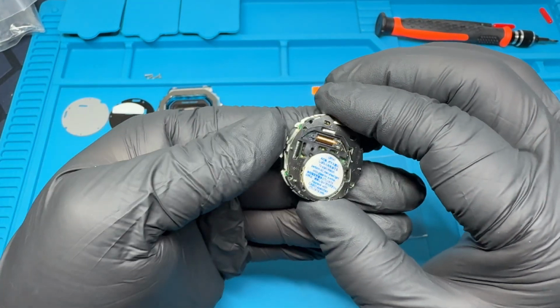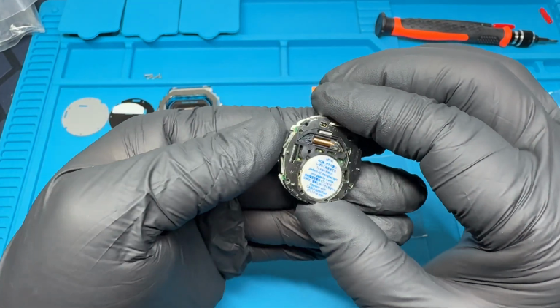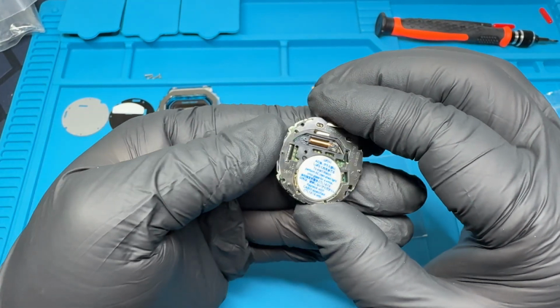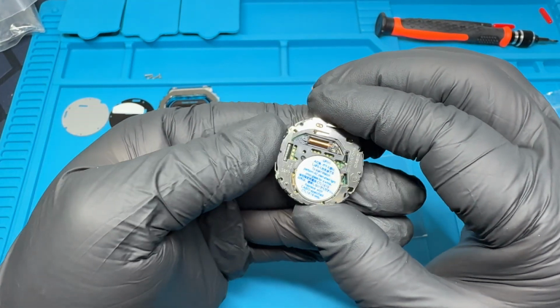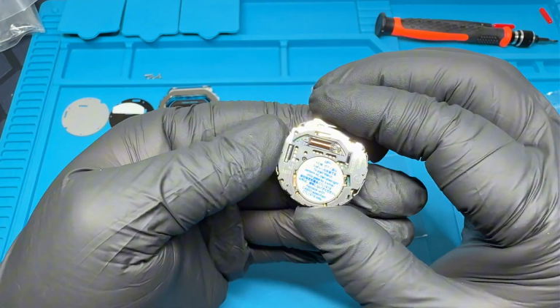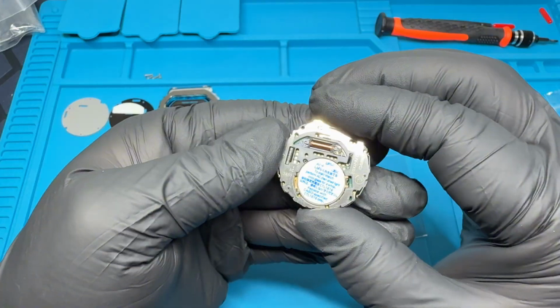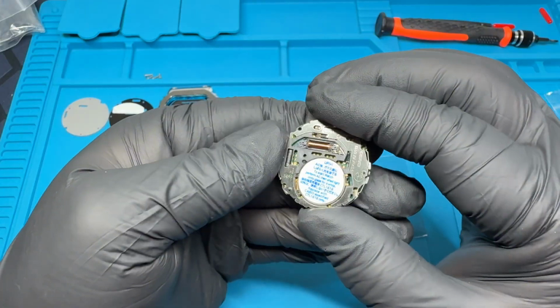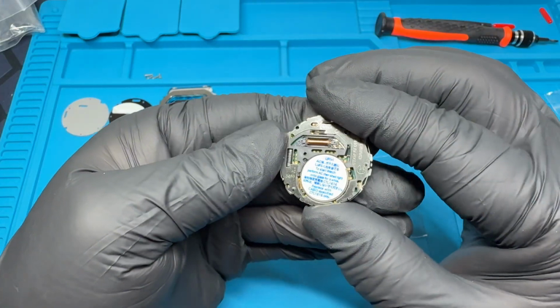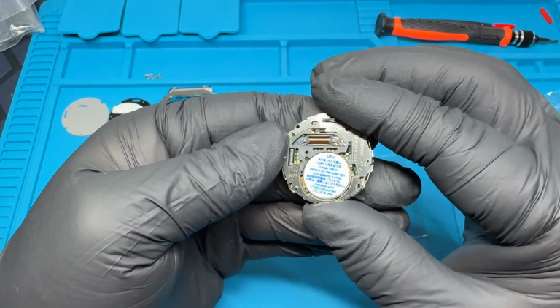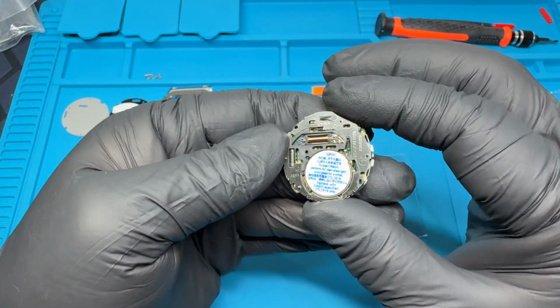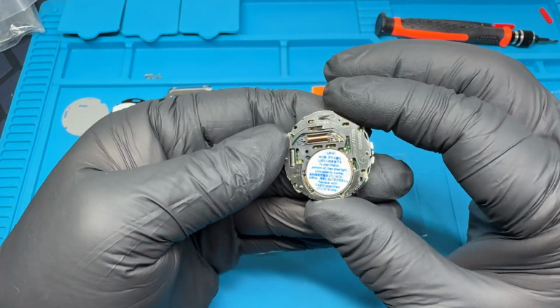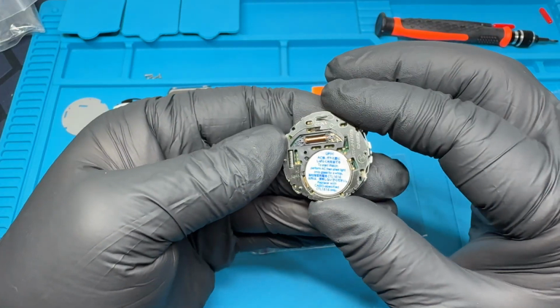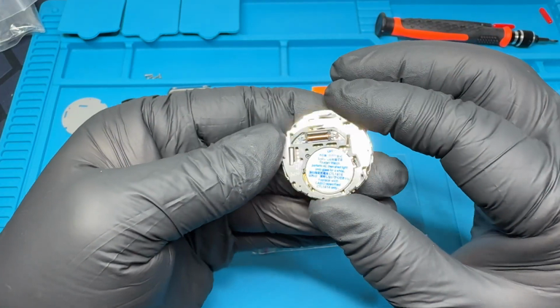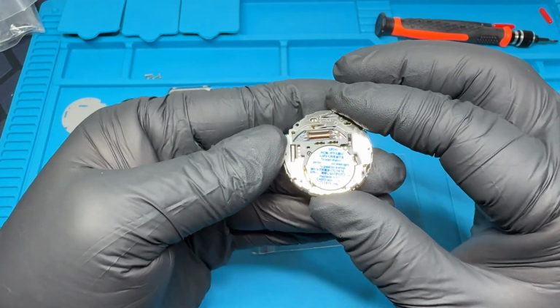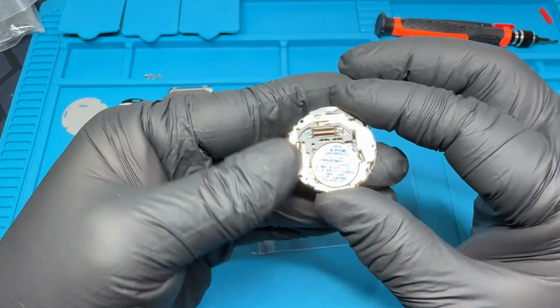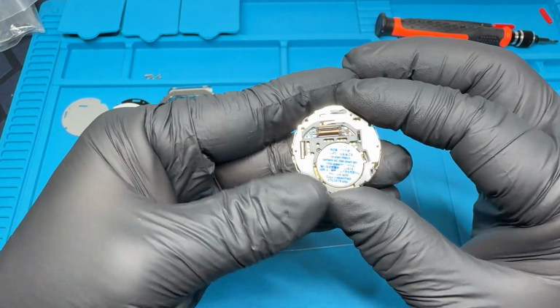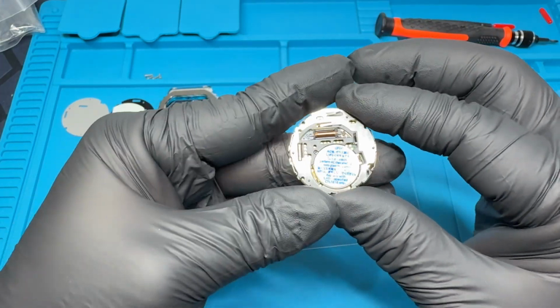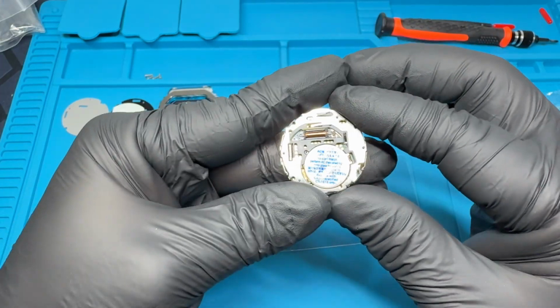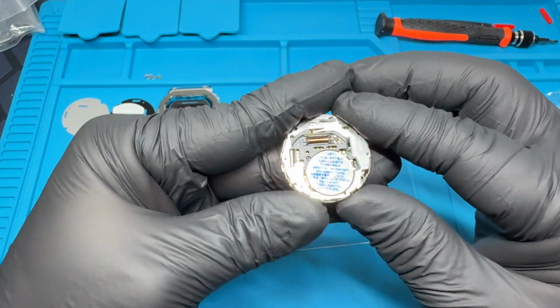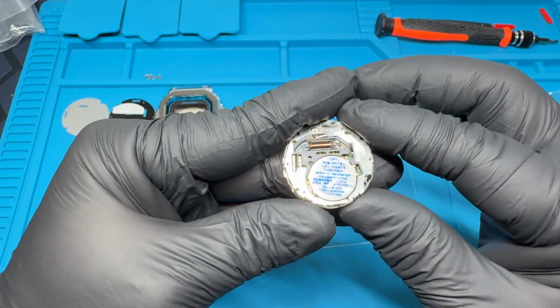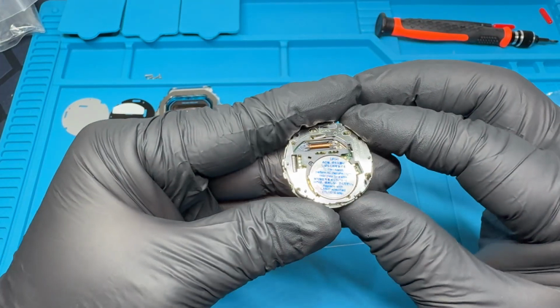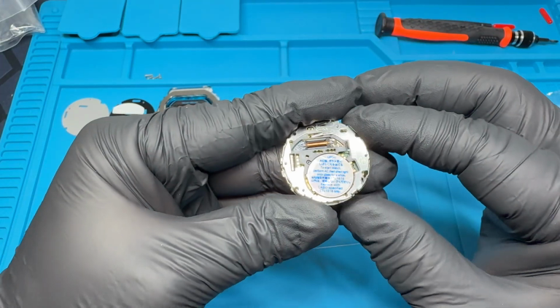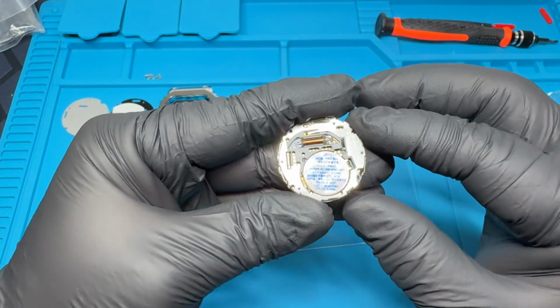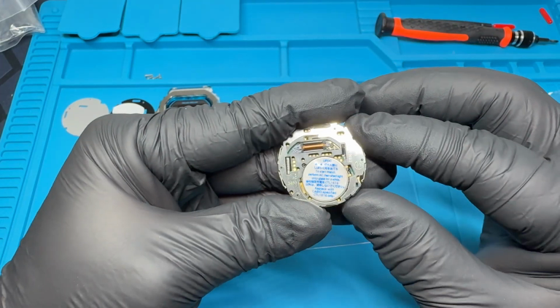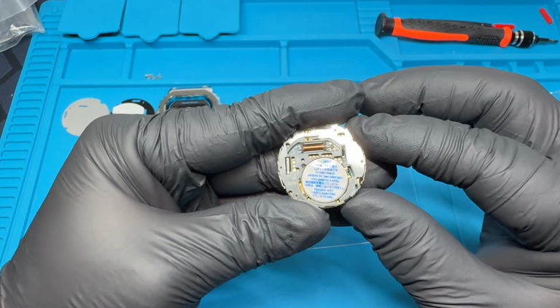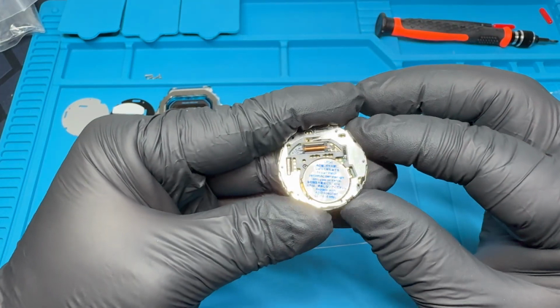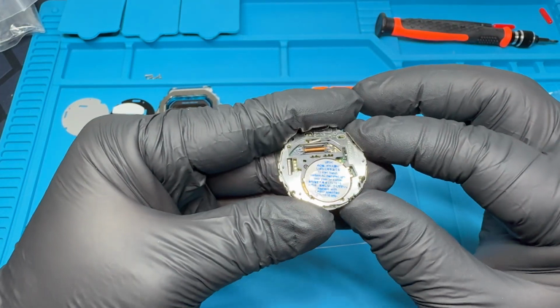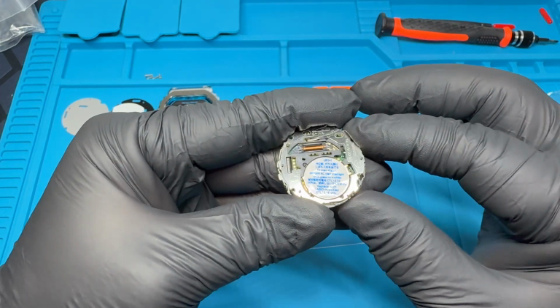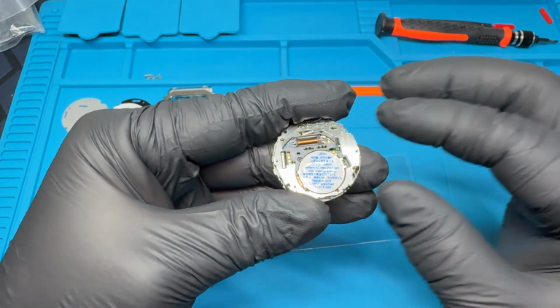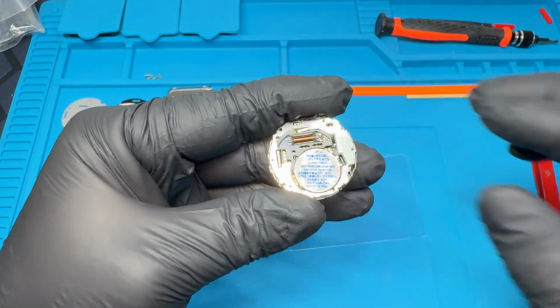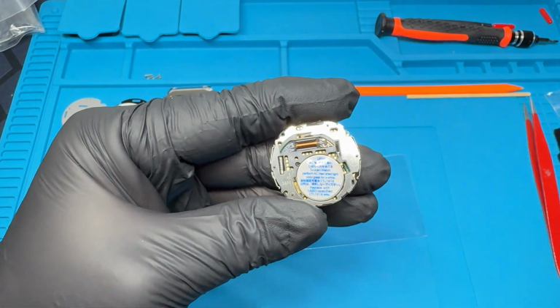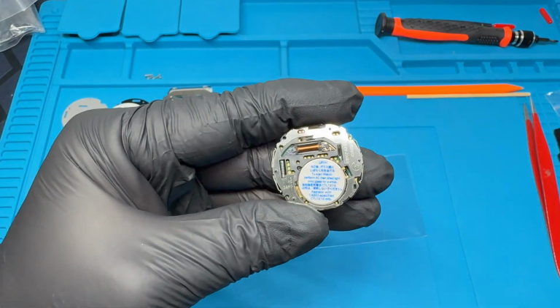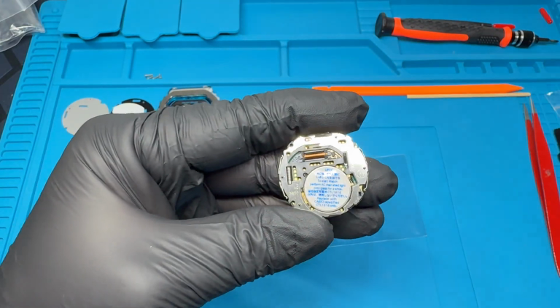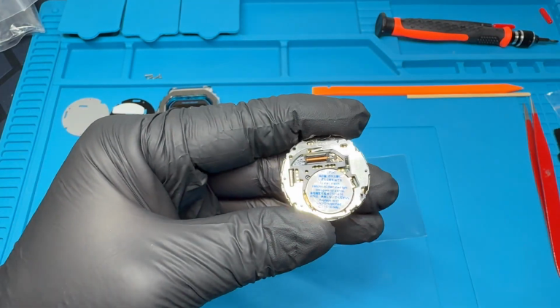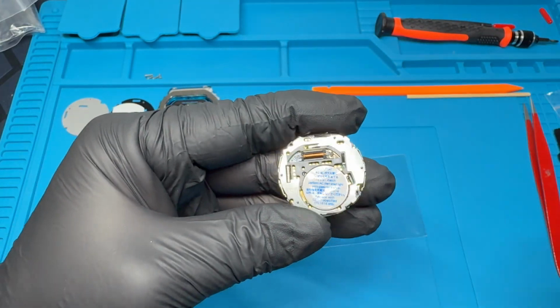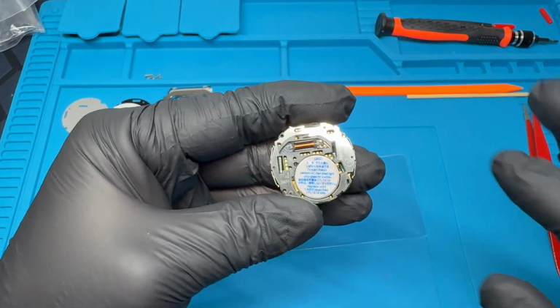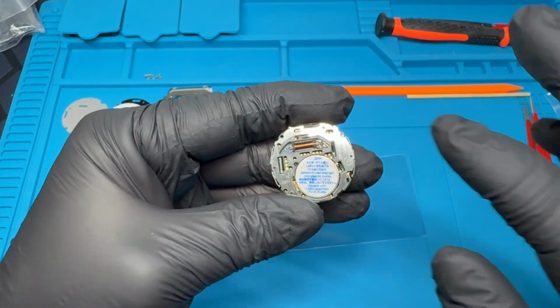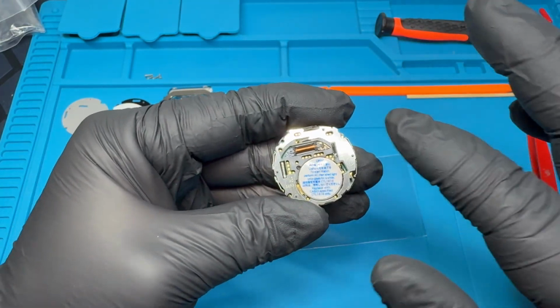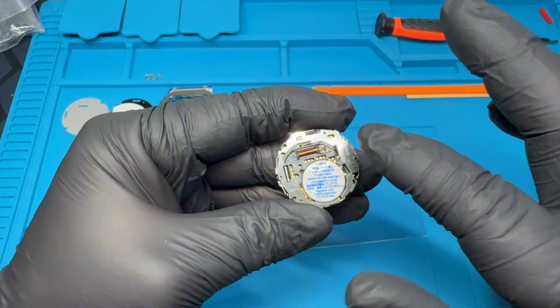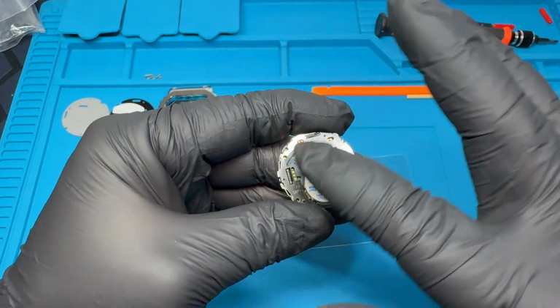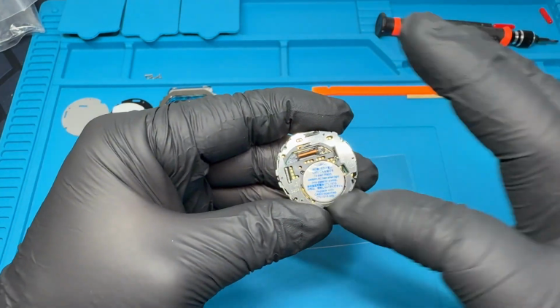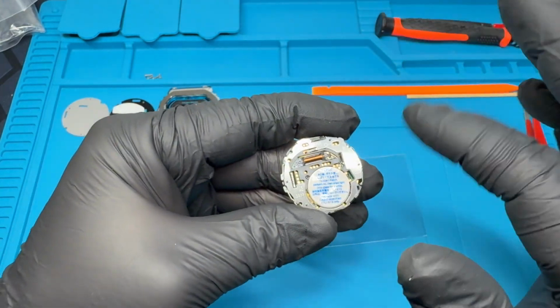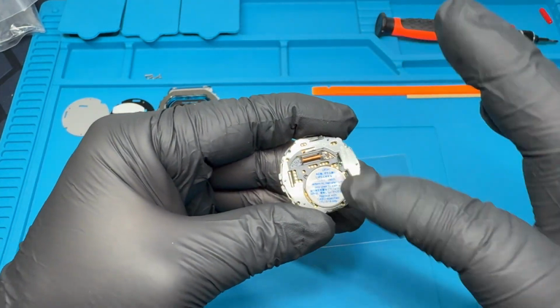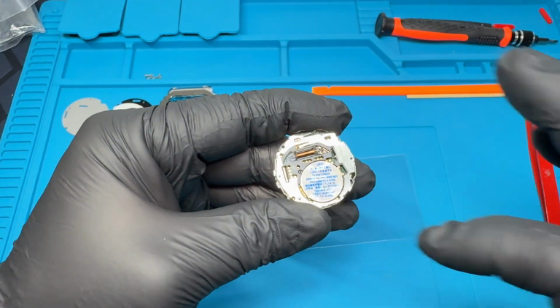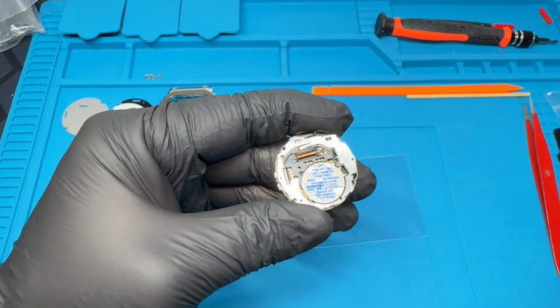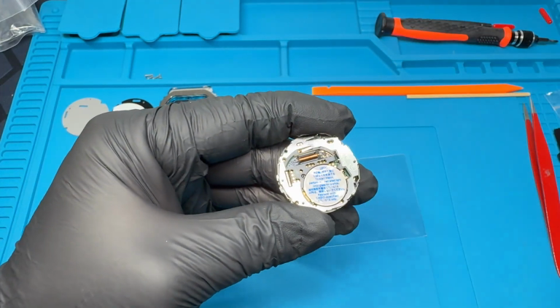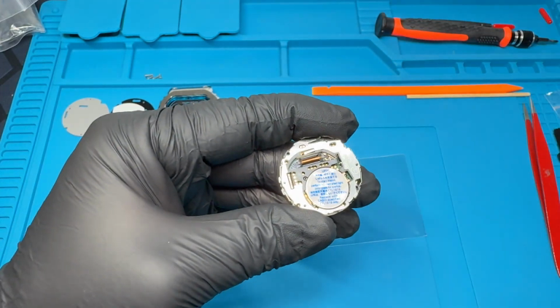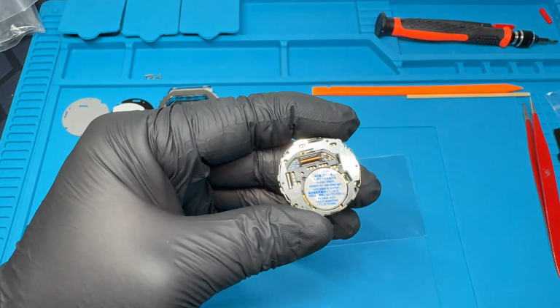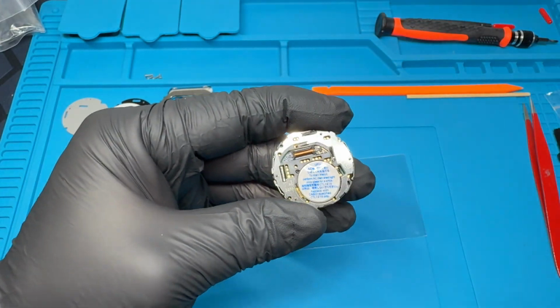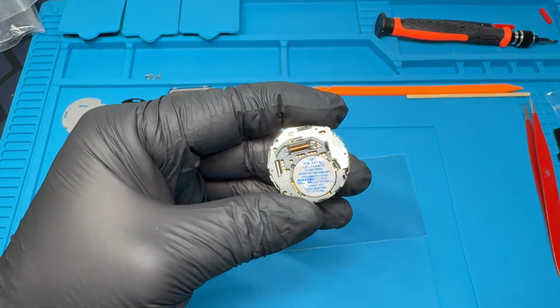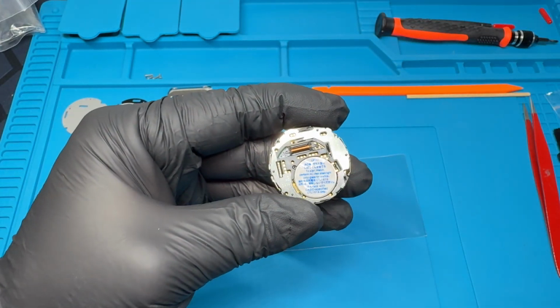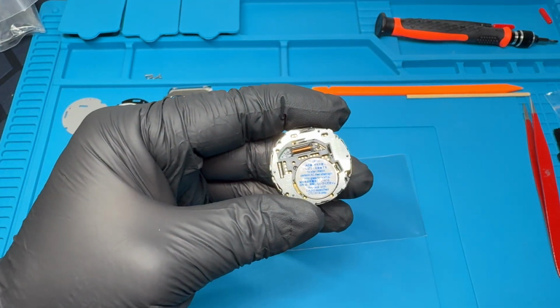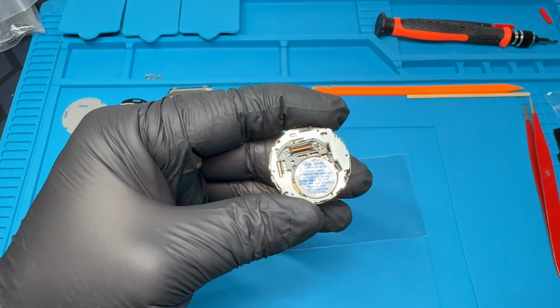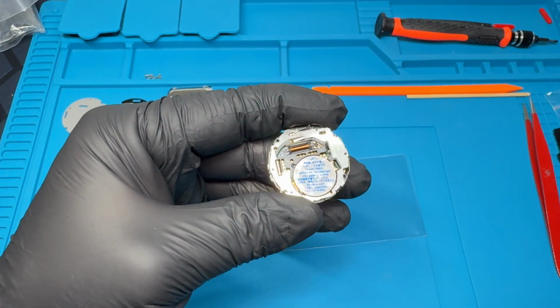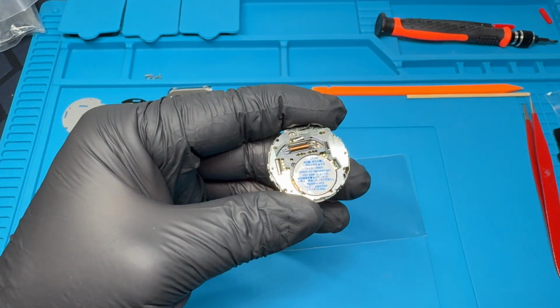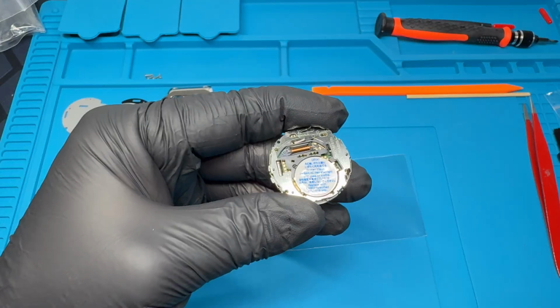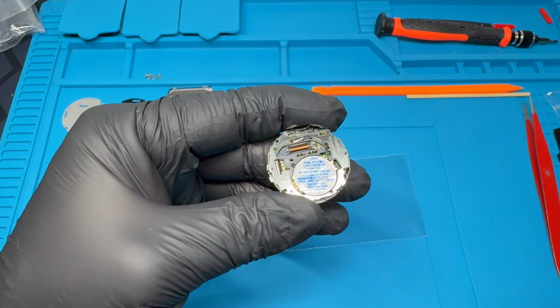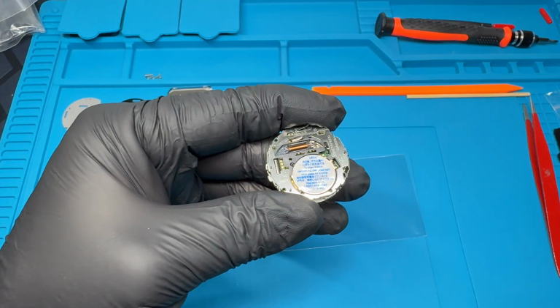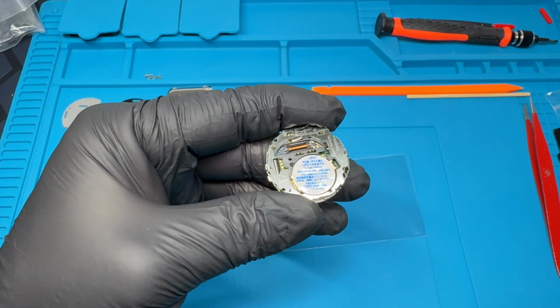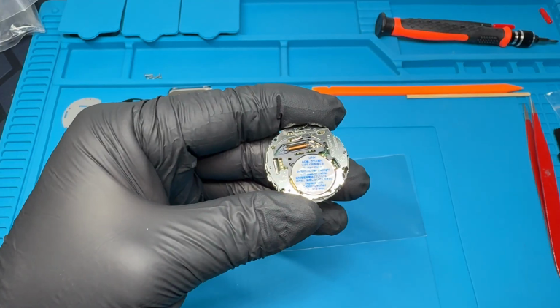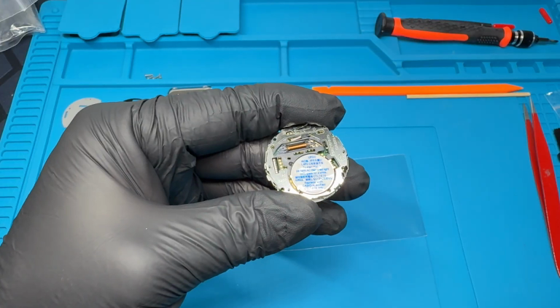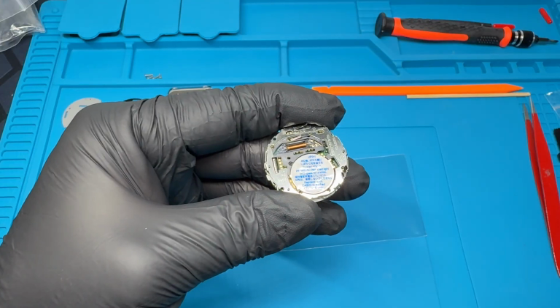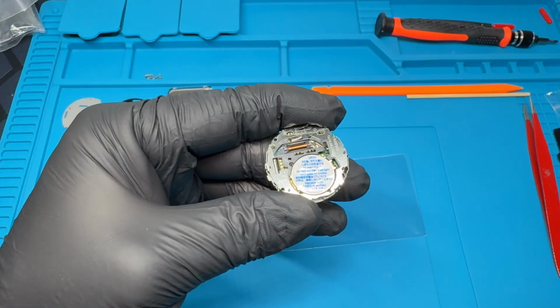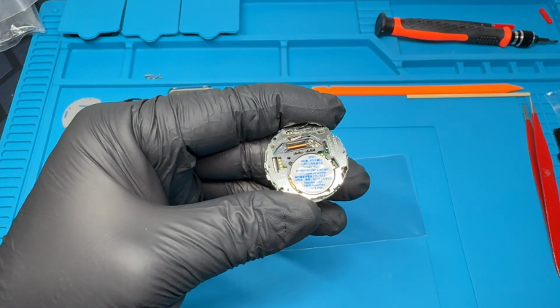First thing I'm going to do is remove the battery and just remove everything.